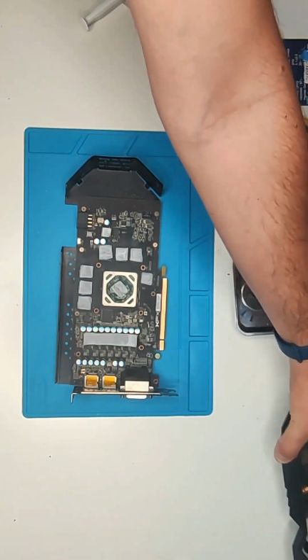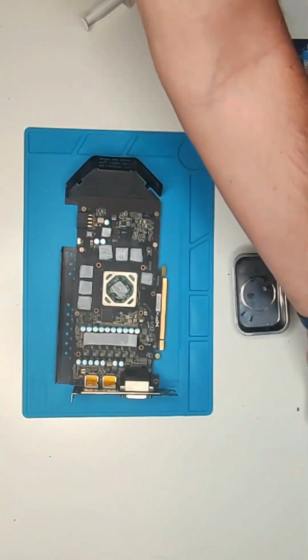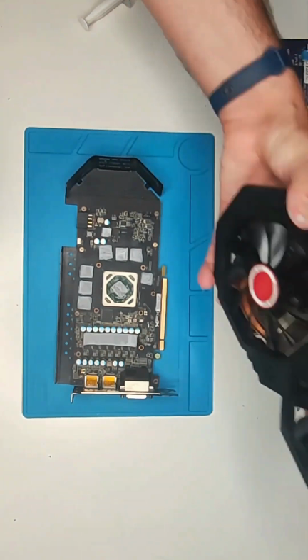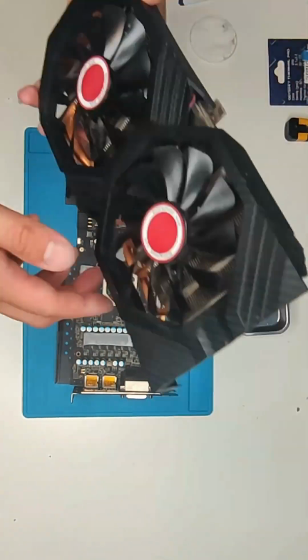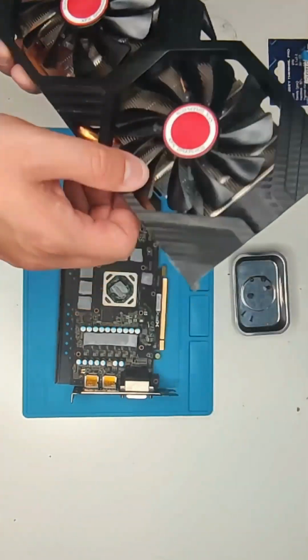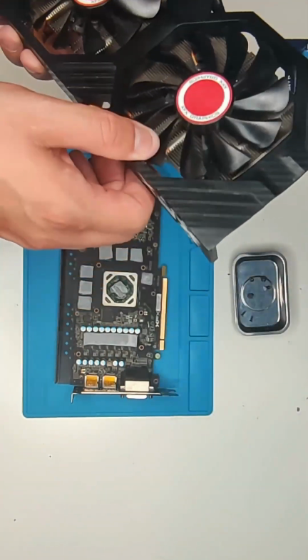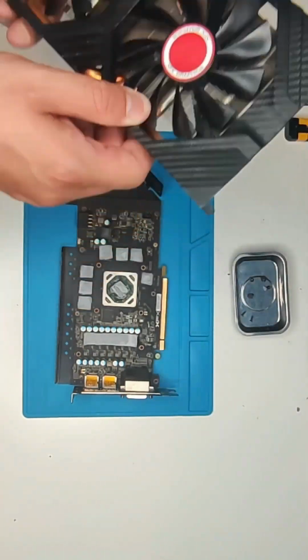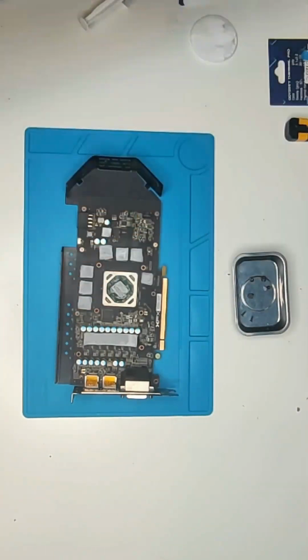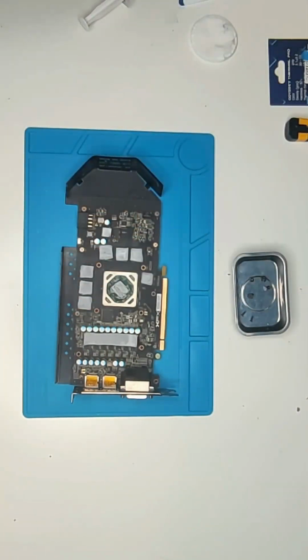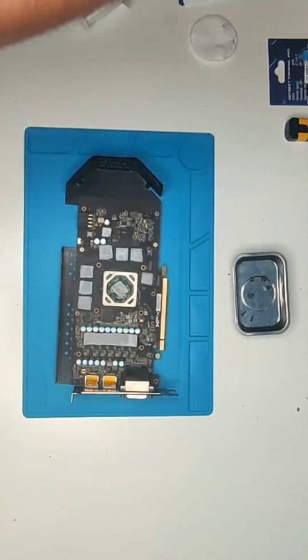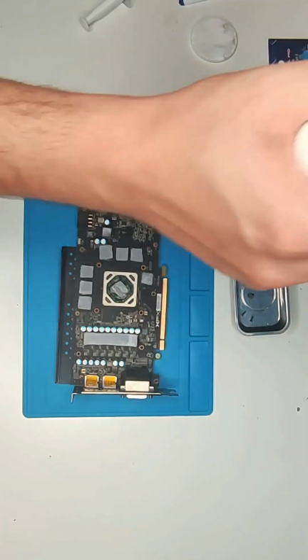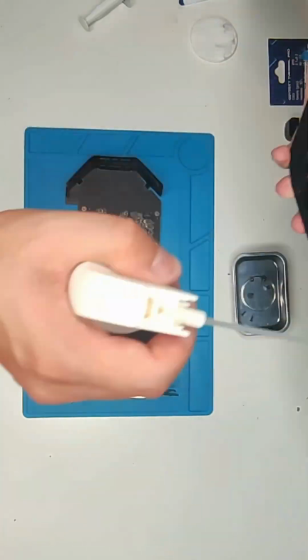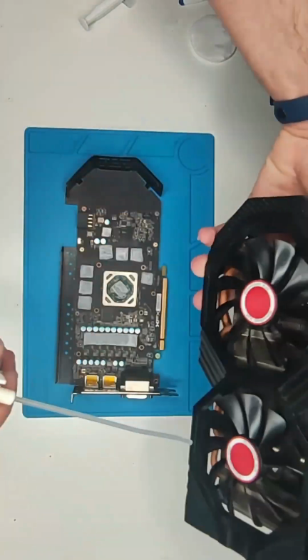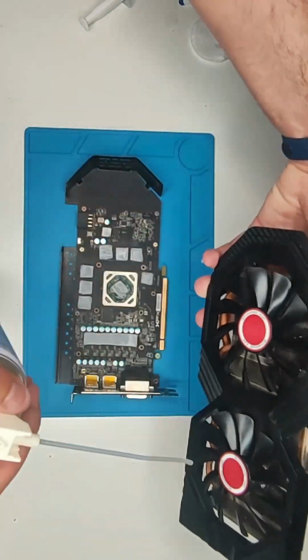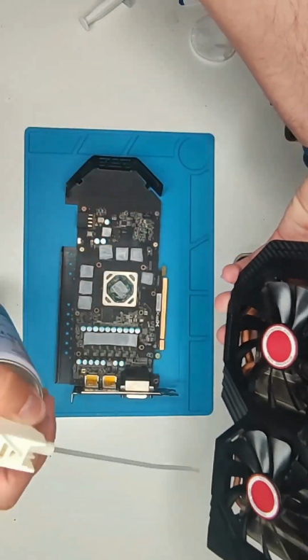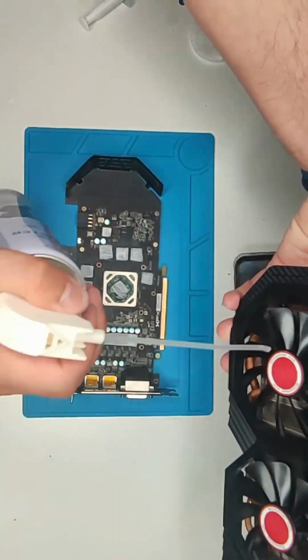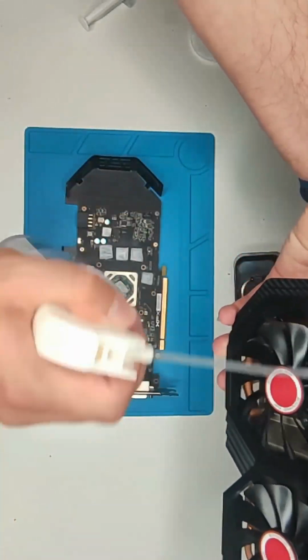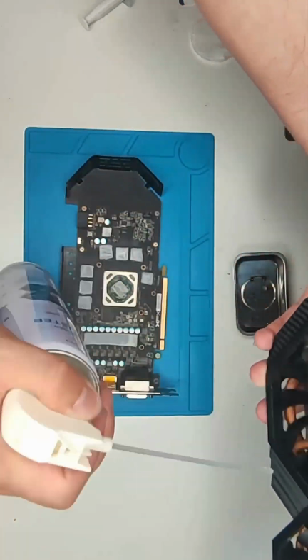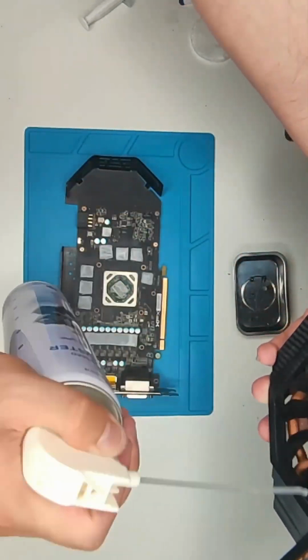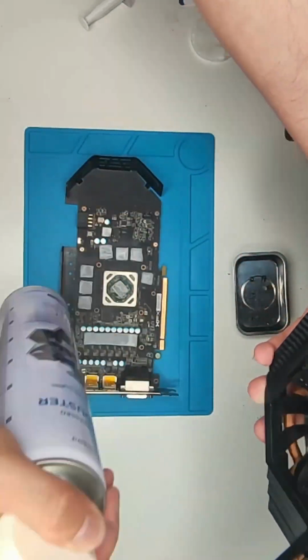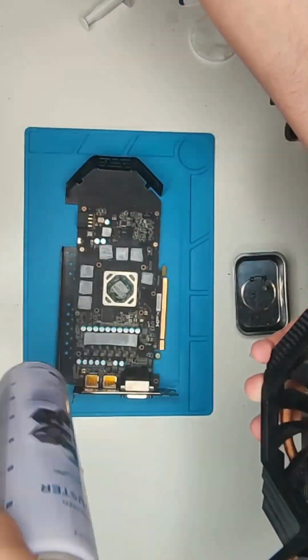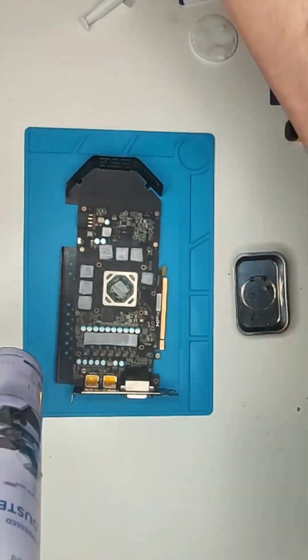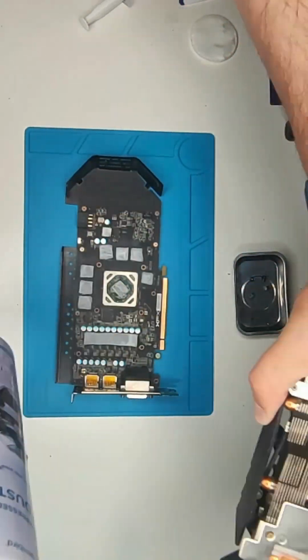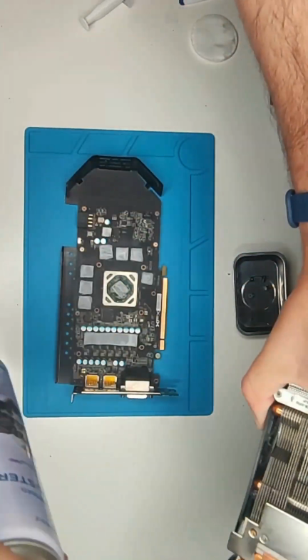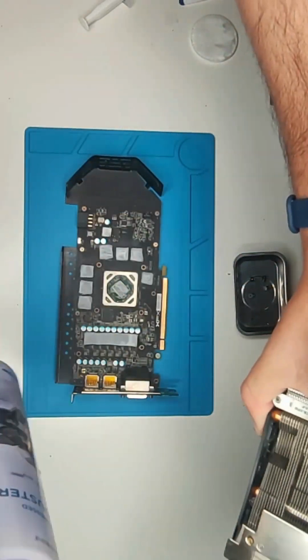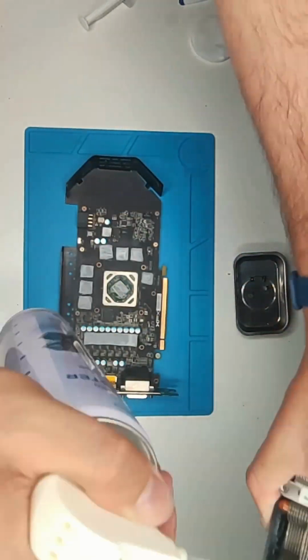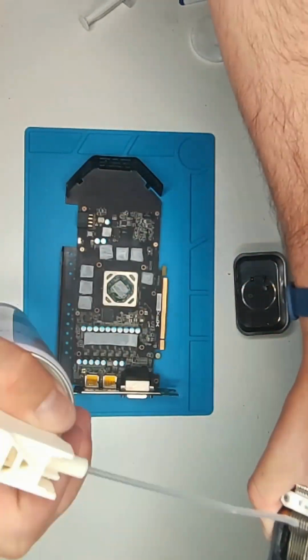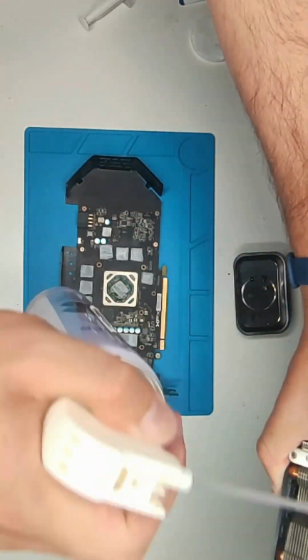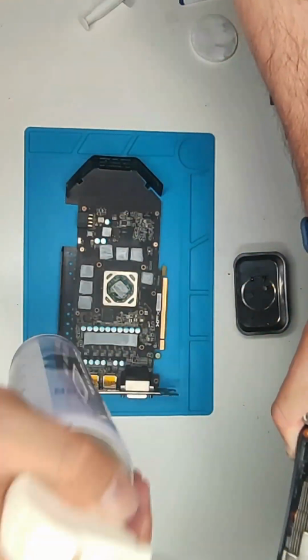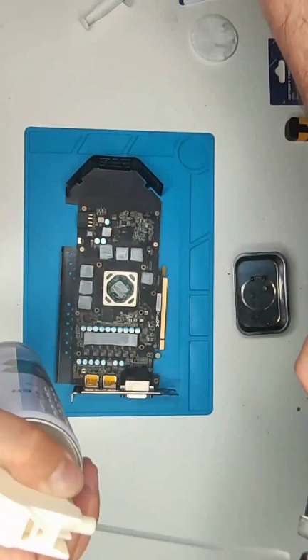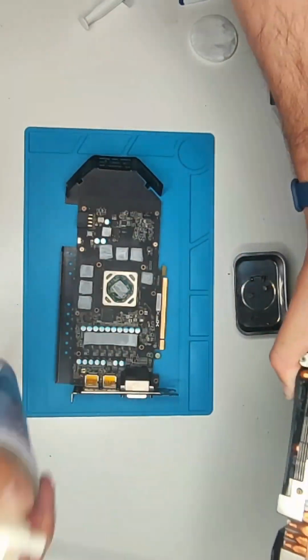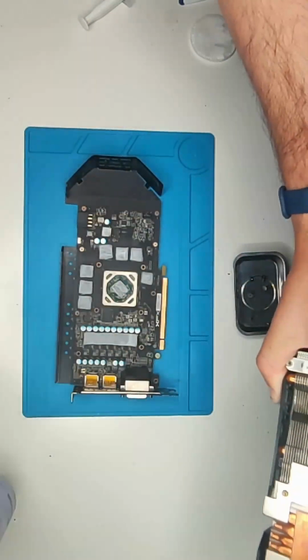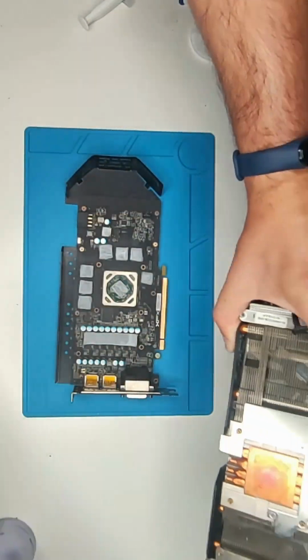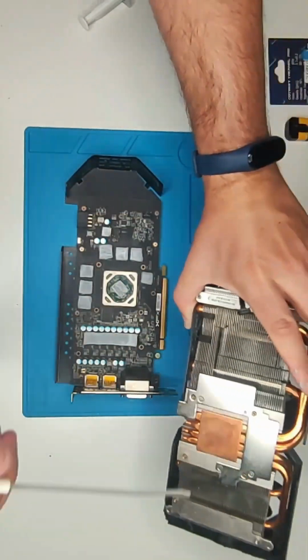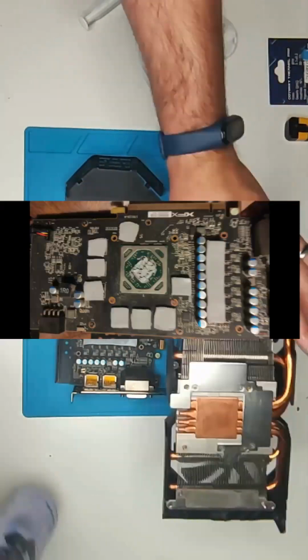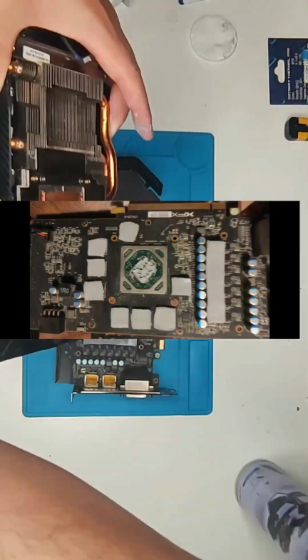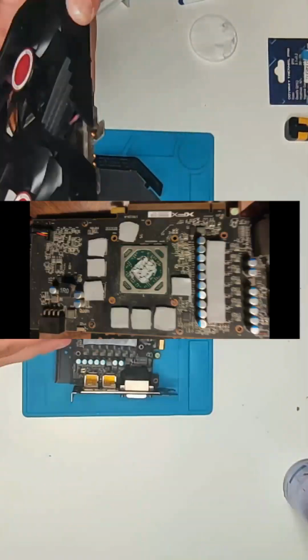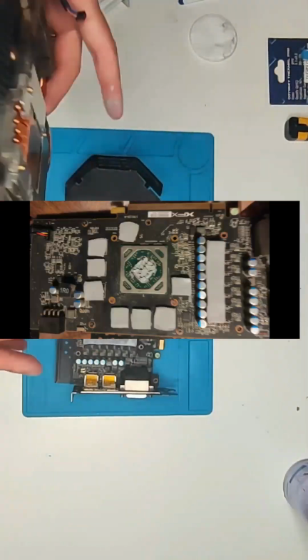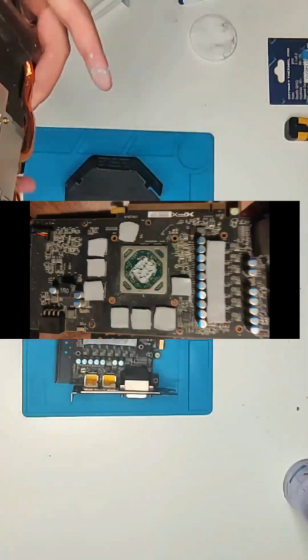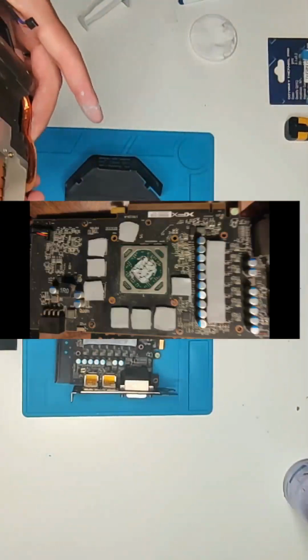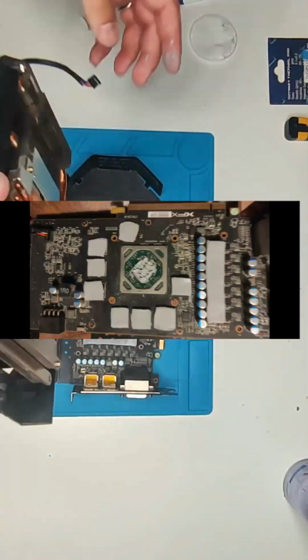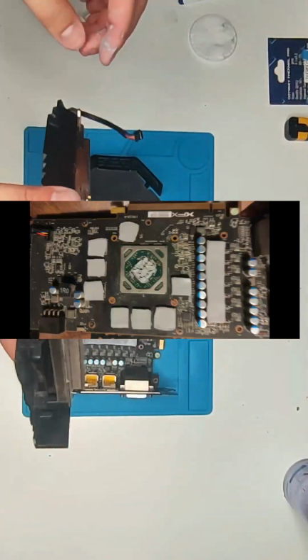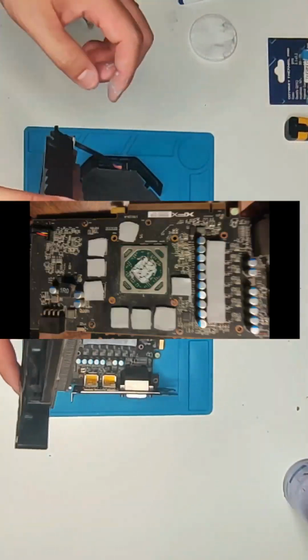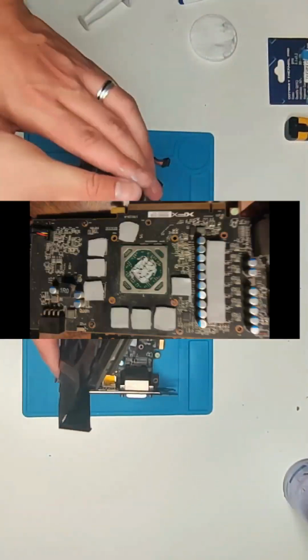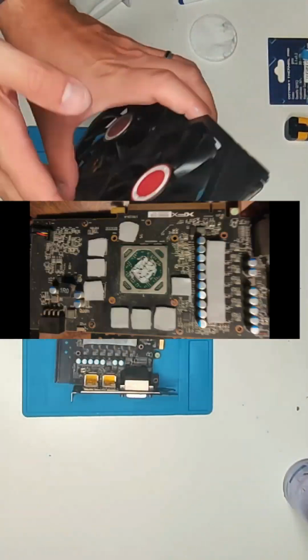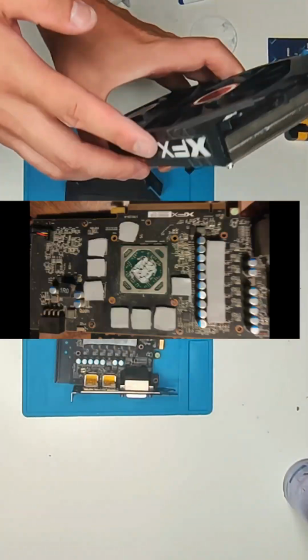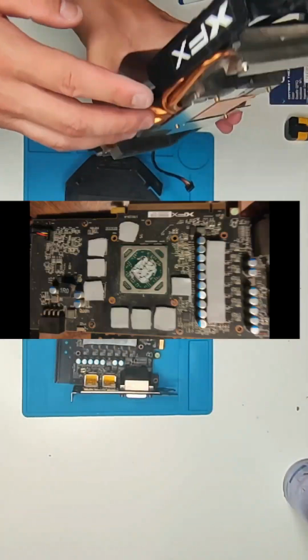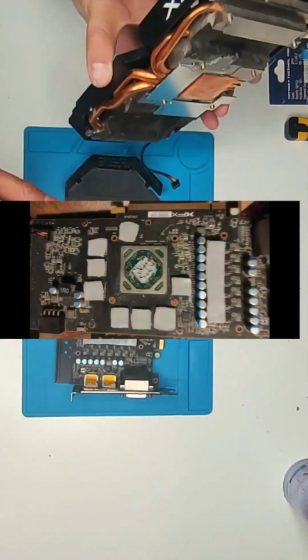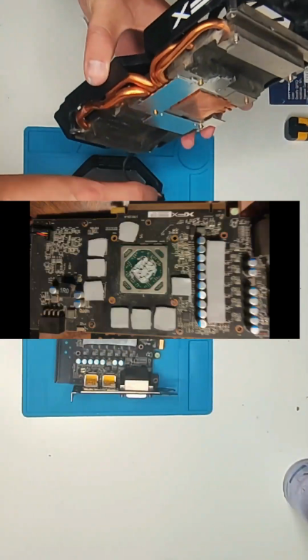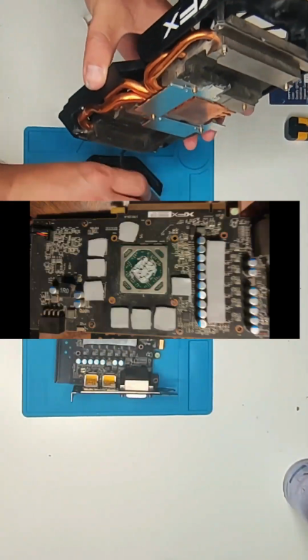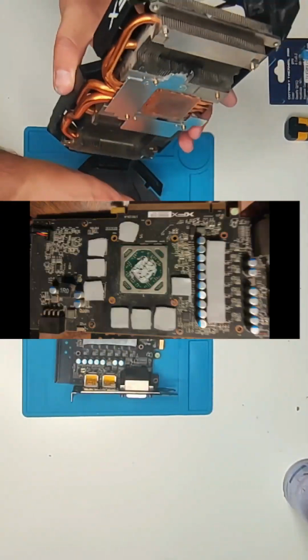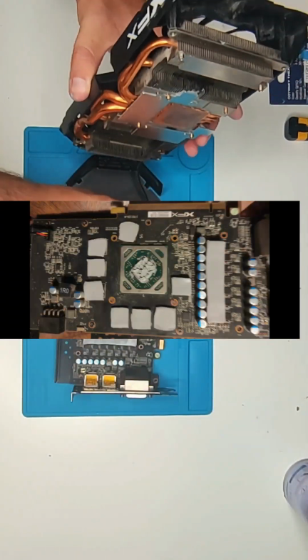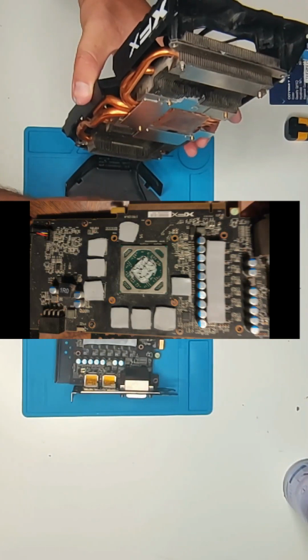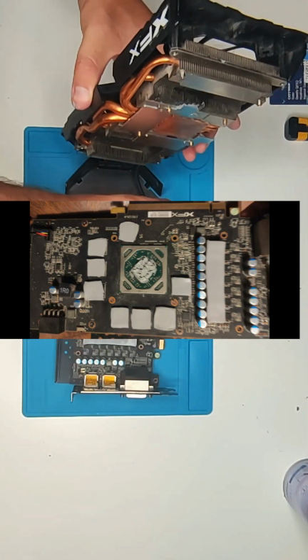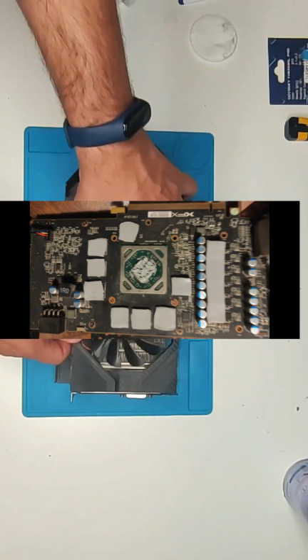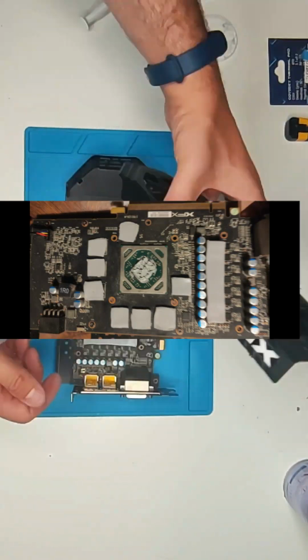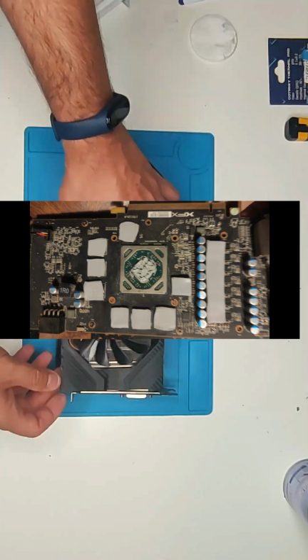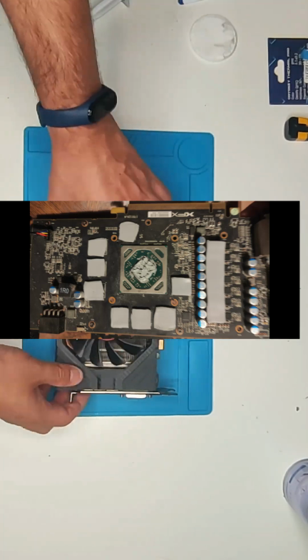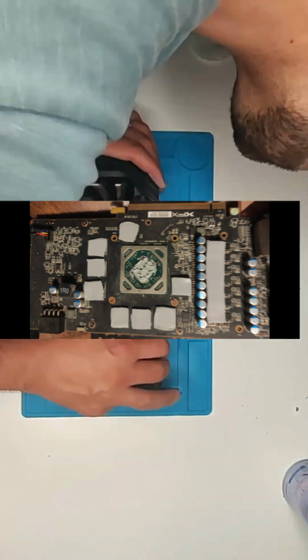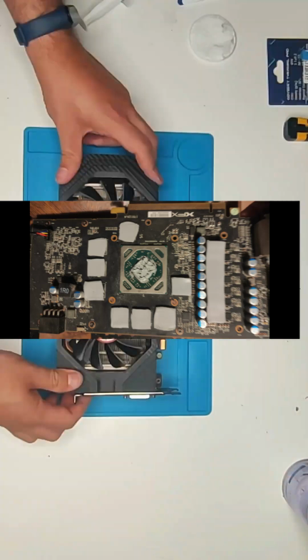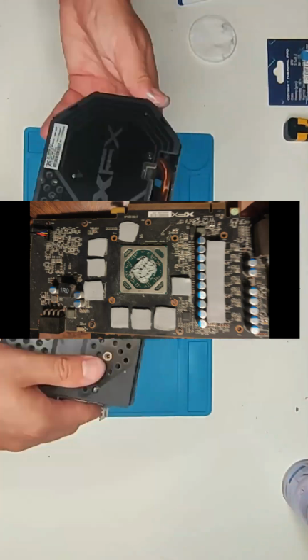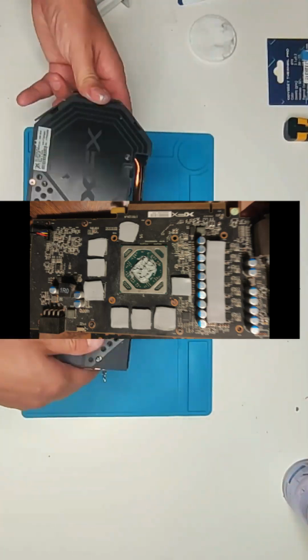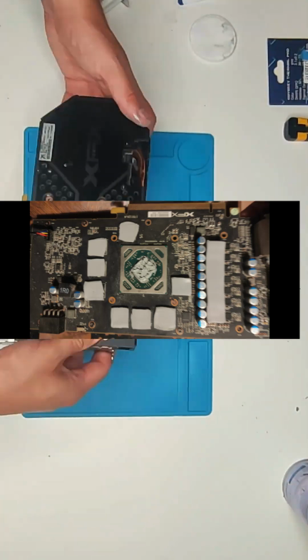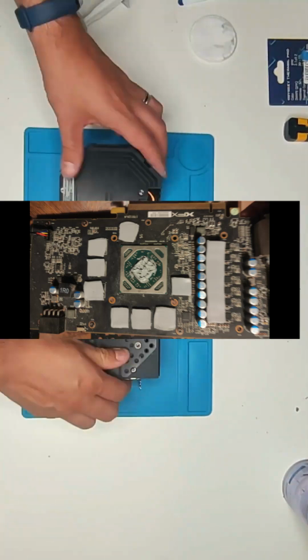Before reassembling the card, double check that you have placed all the pads. I recommend you to take a picture before starting so you can compare it.